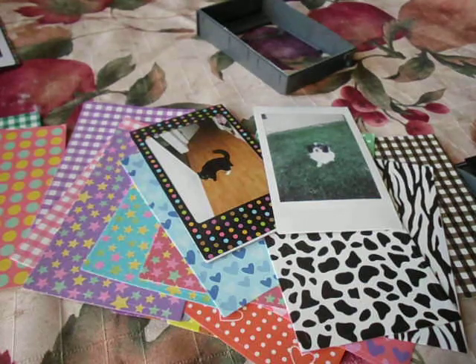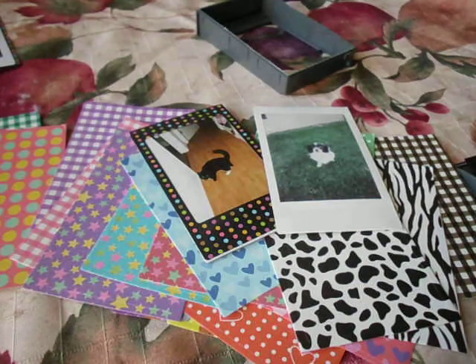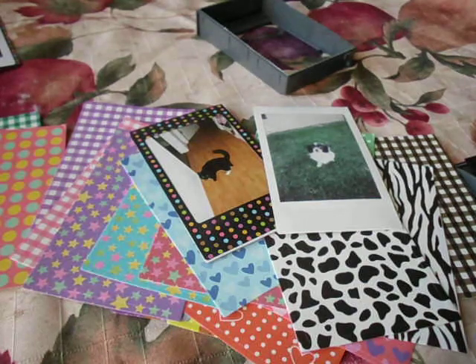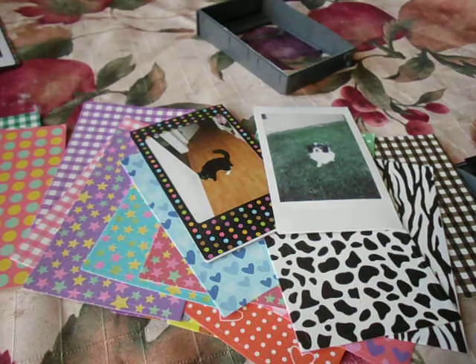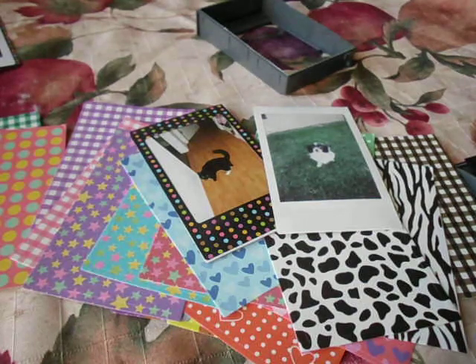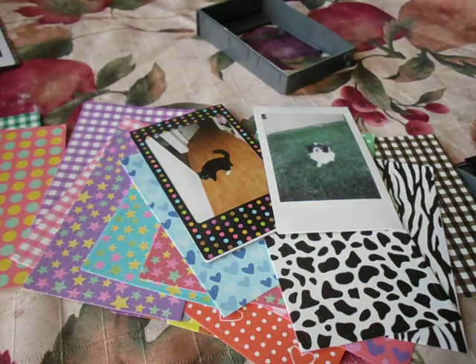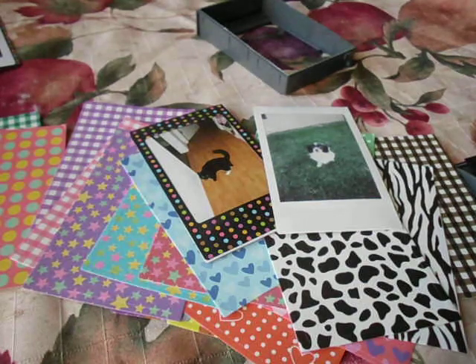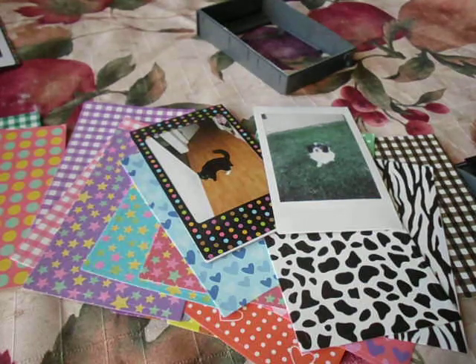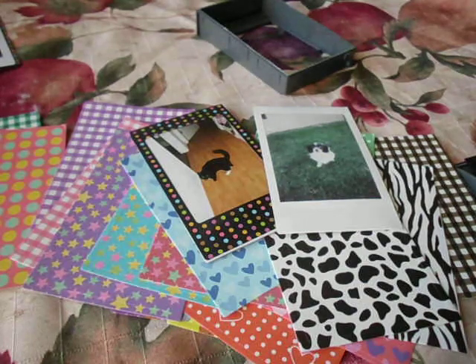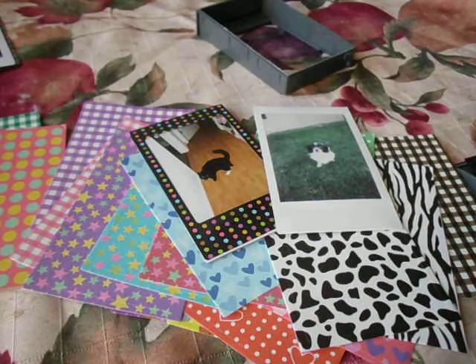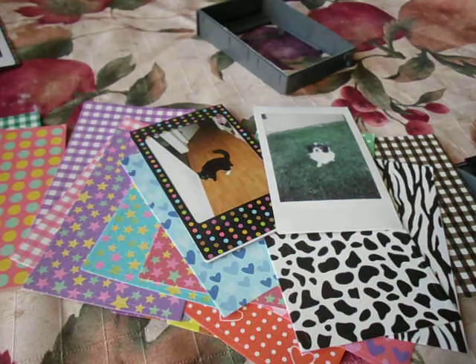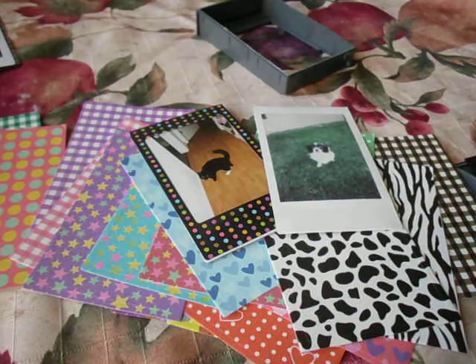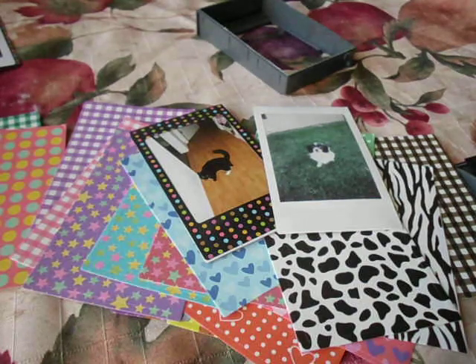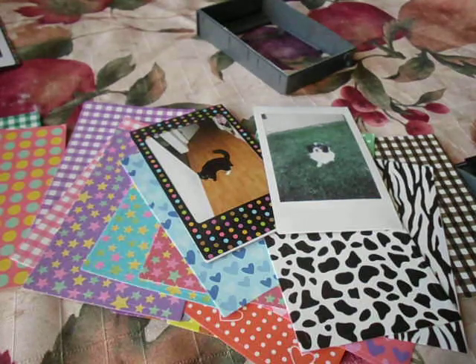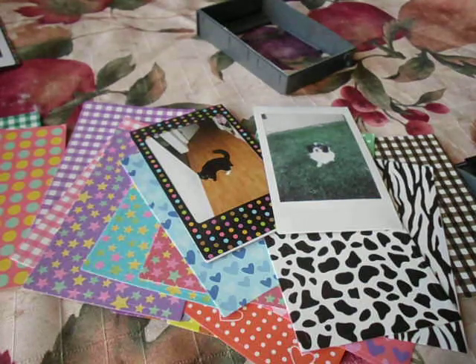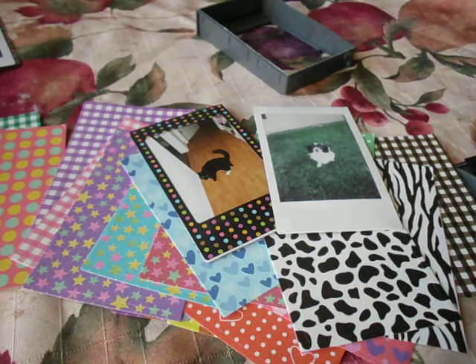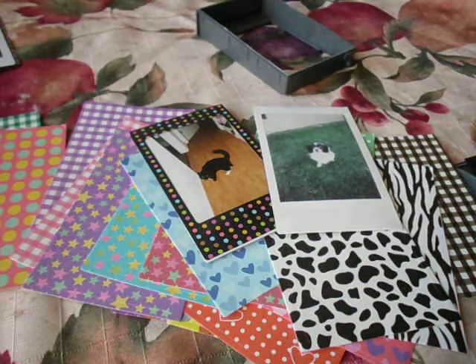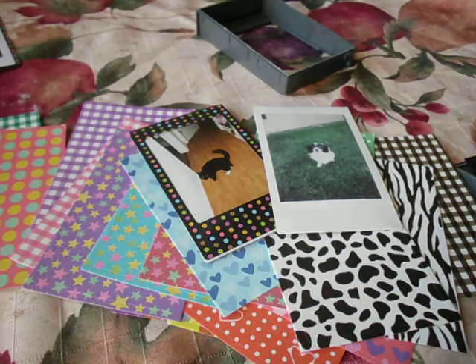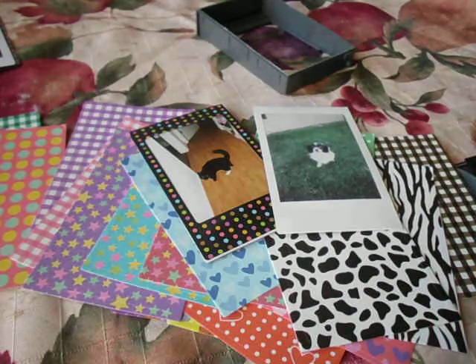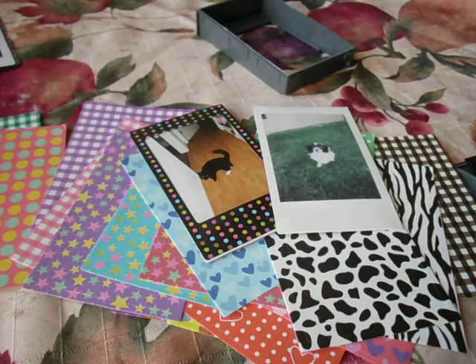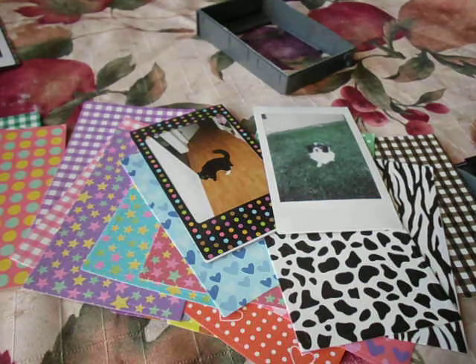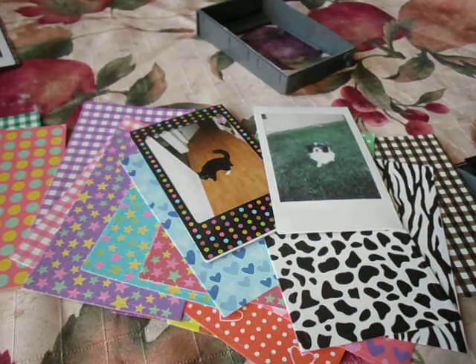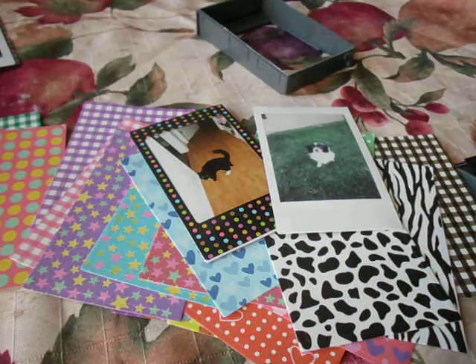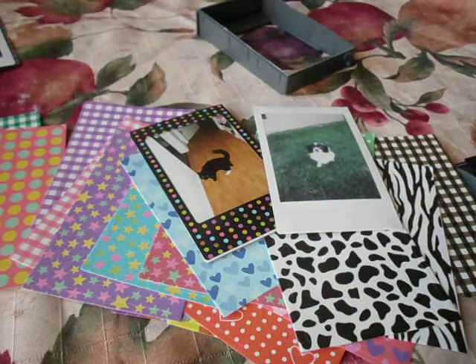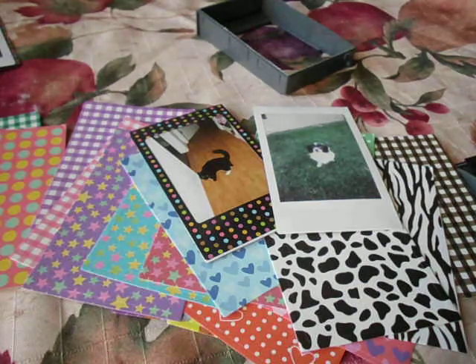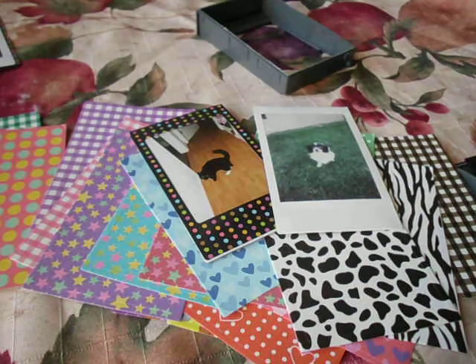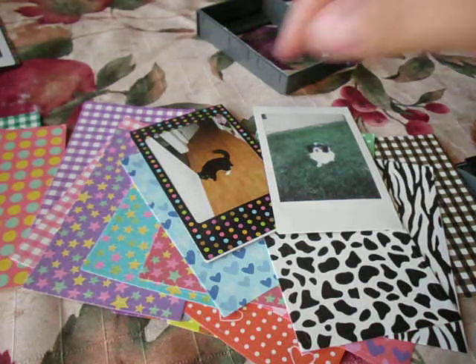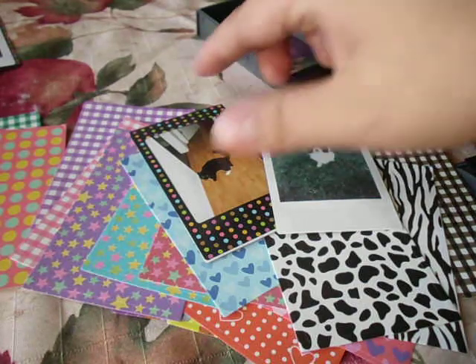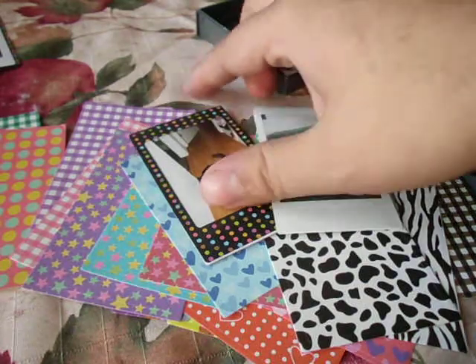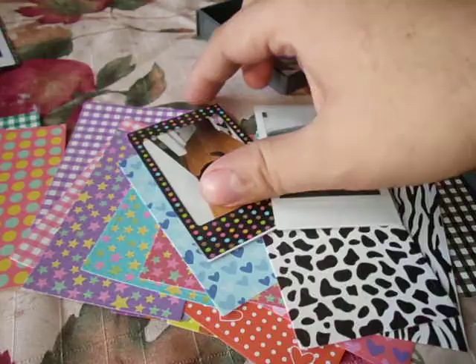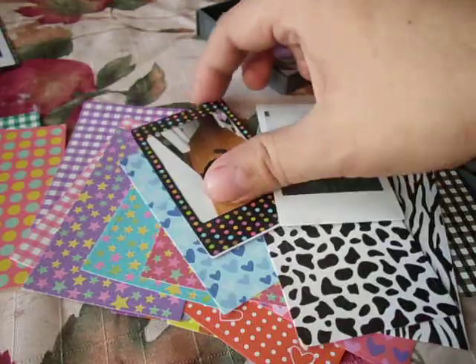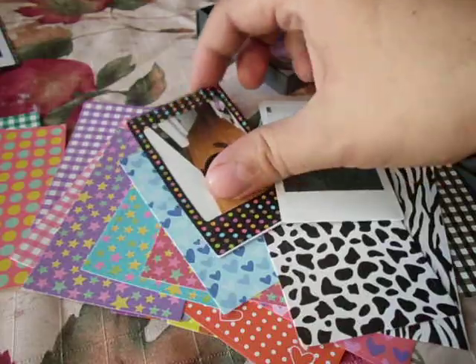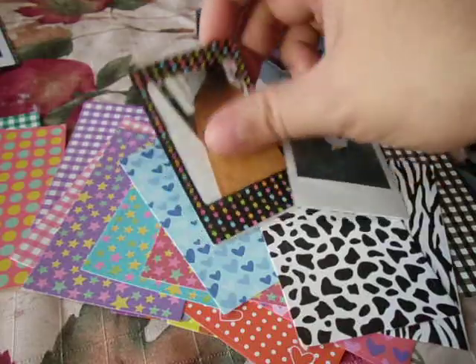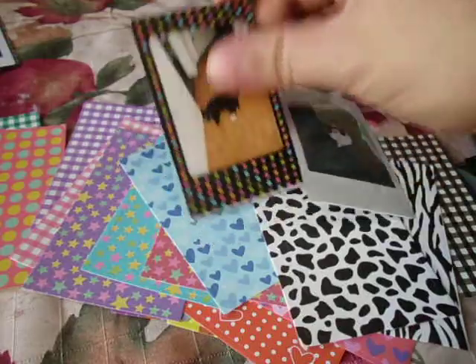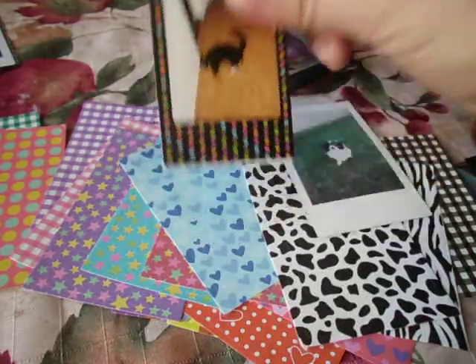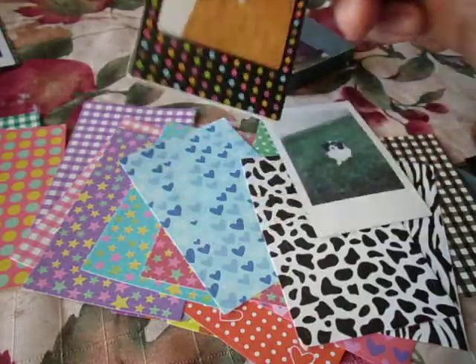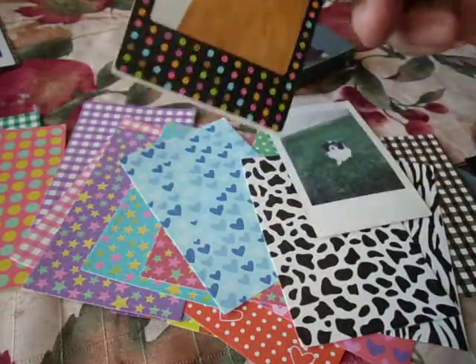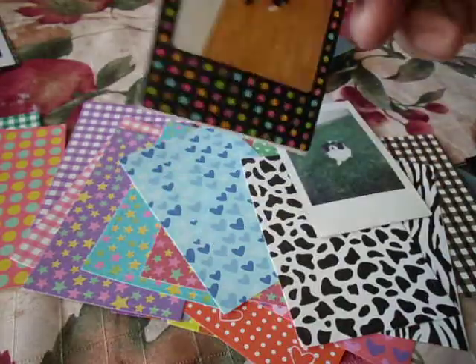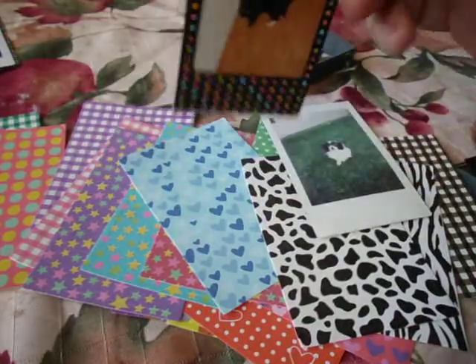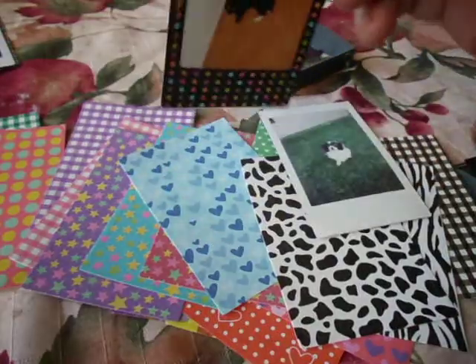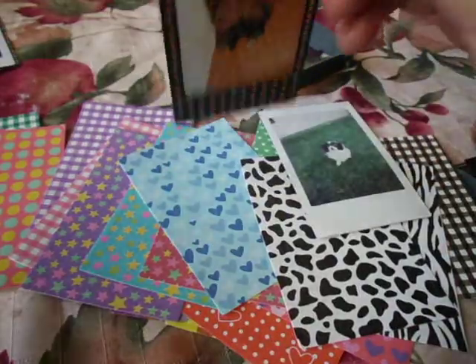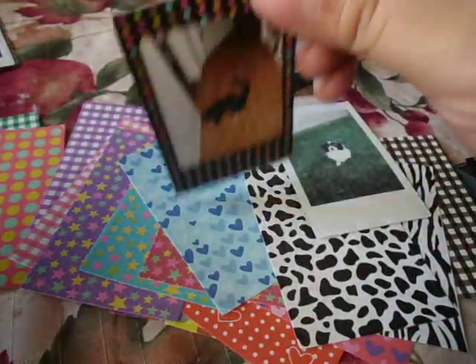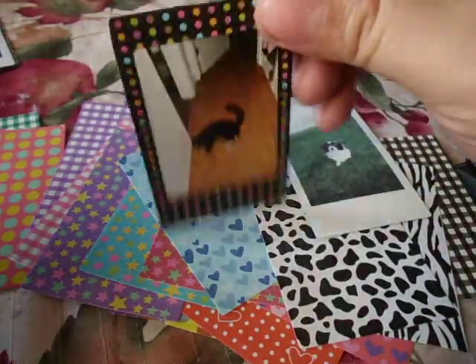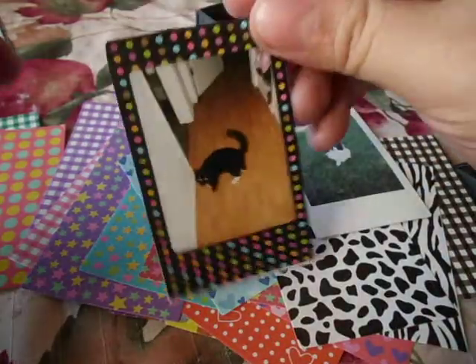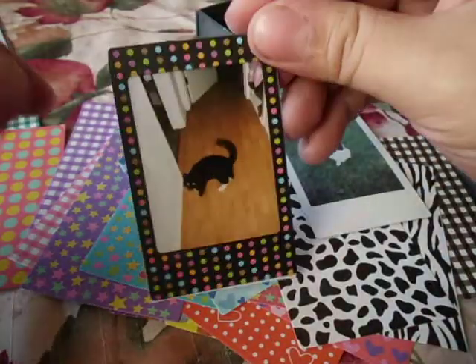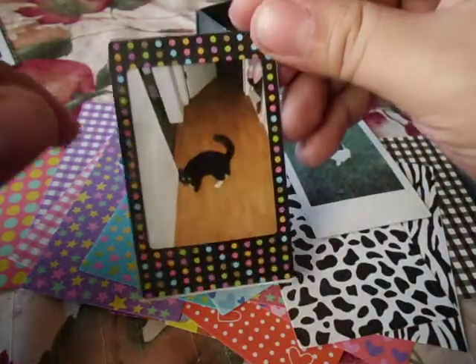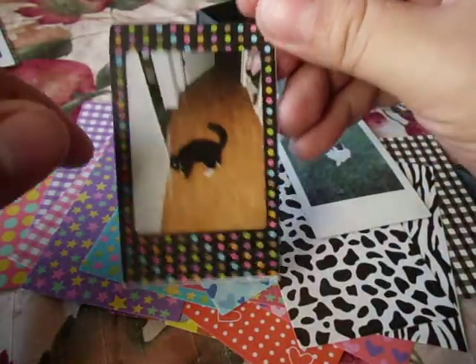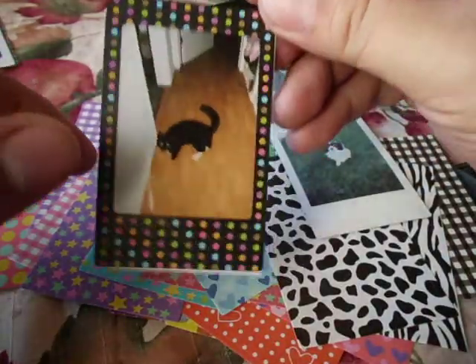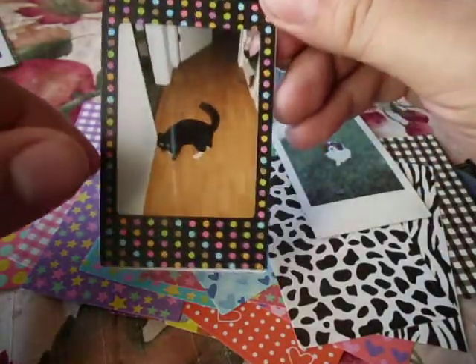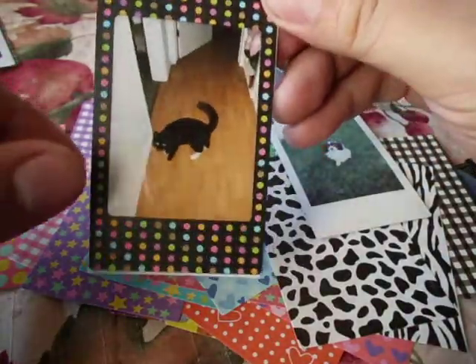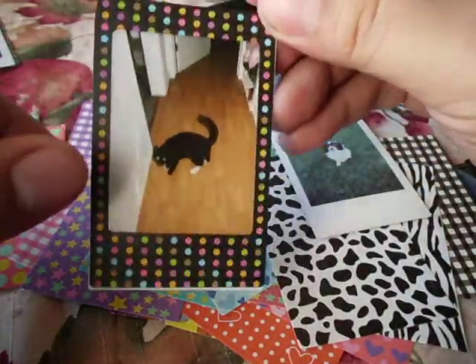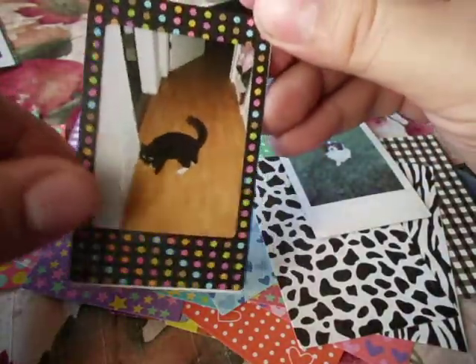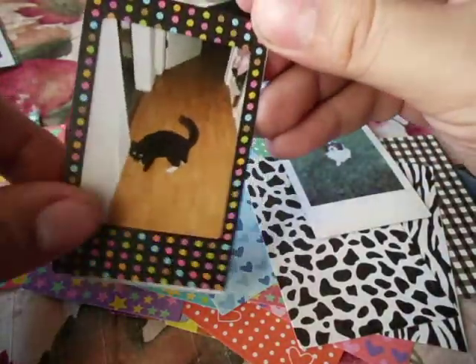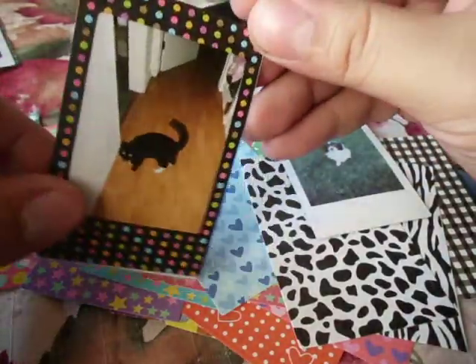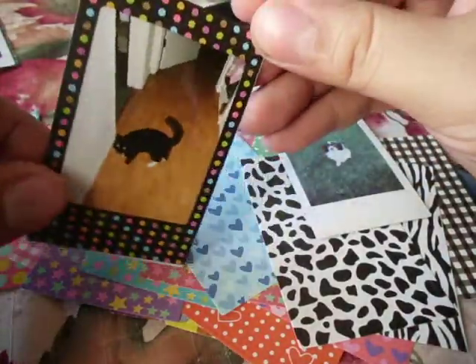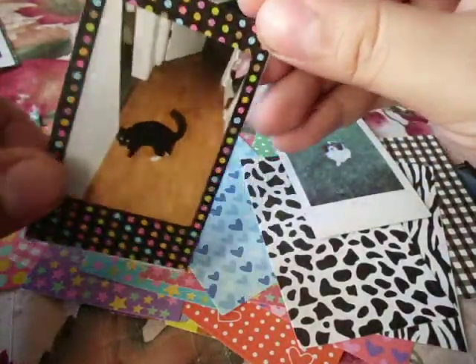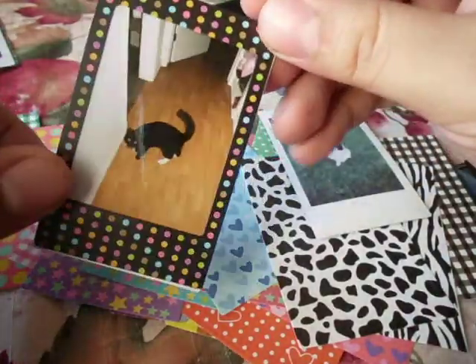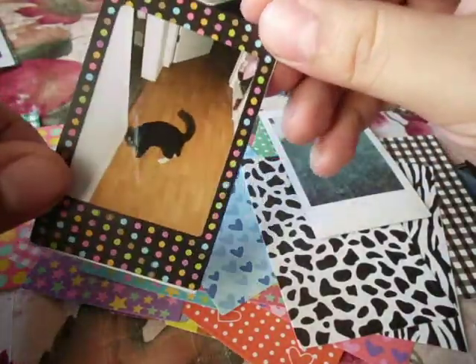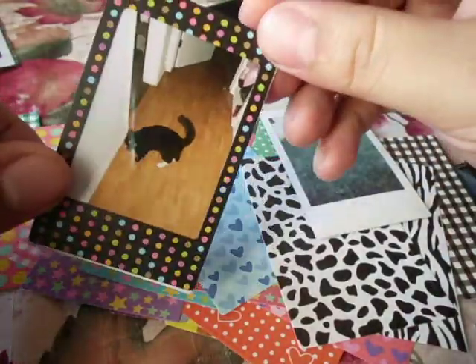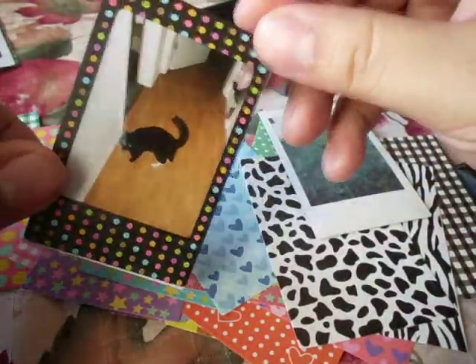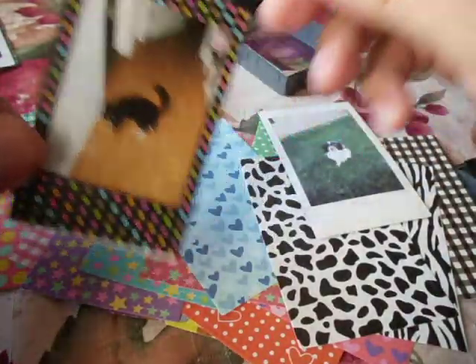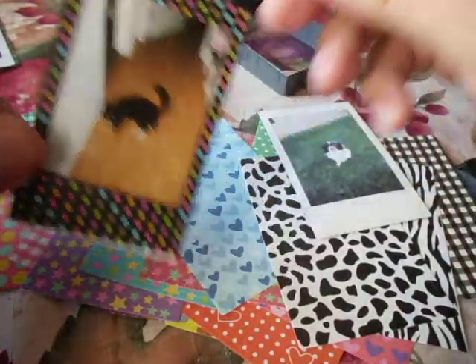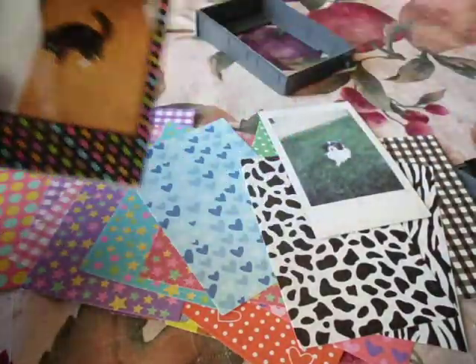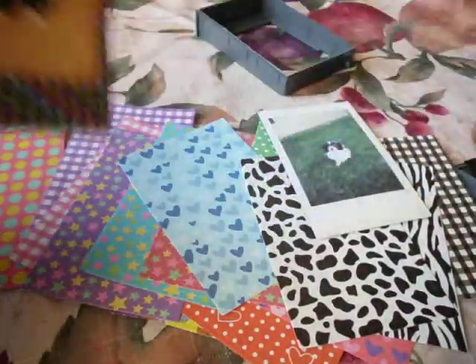Hey guys, in today's video I'm going to be showing you how to add these fun colorful borders on your Instax.